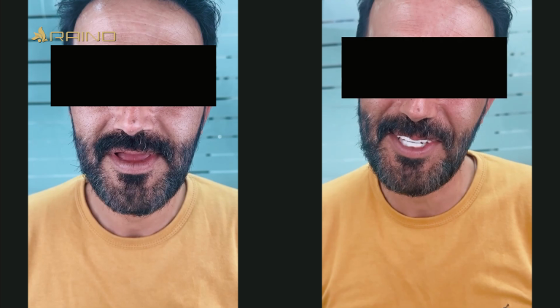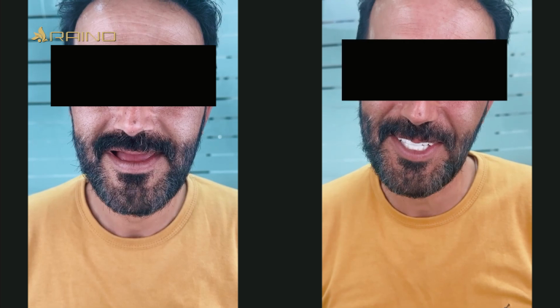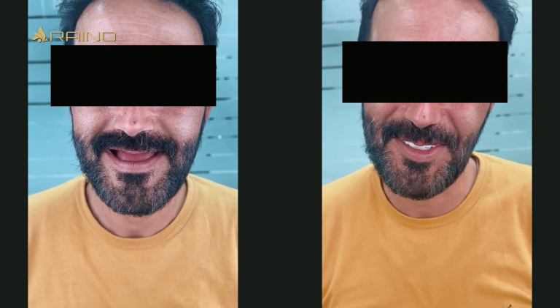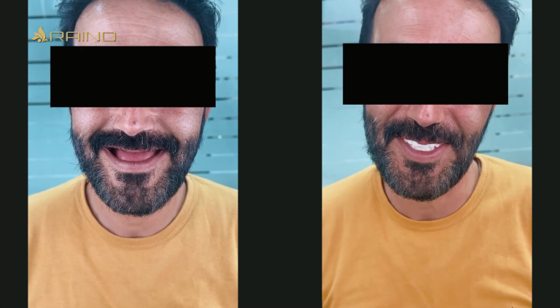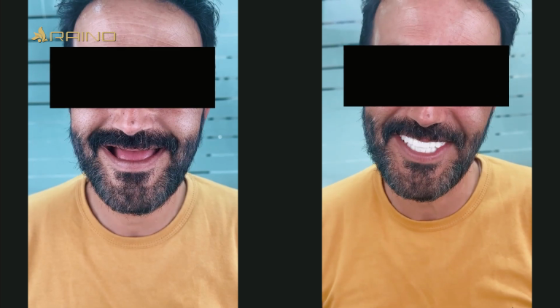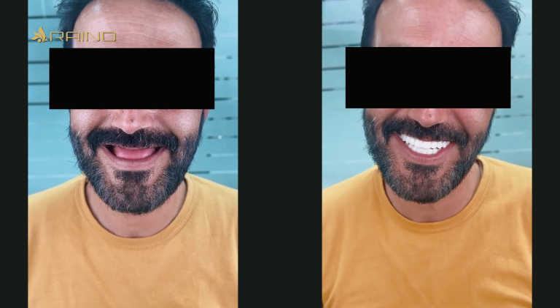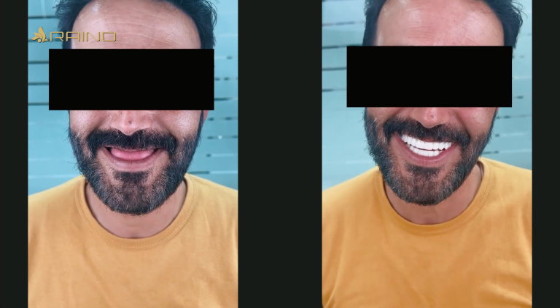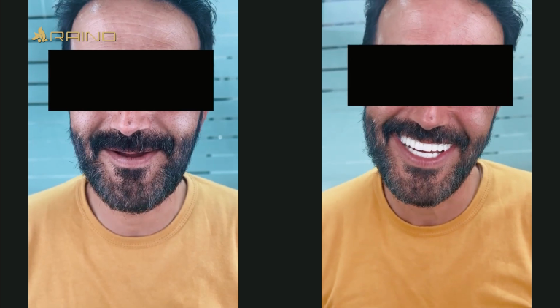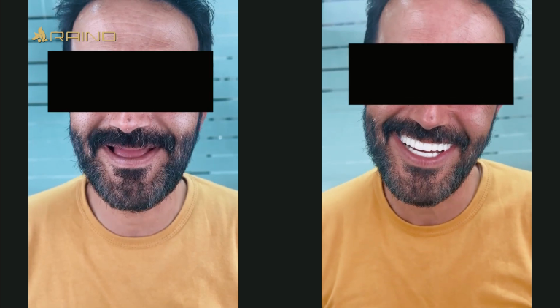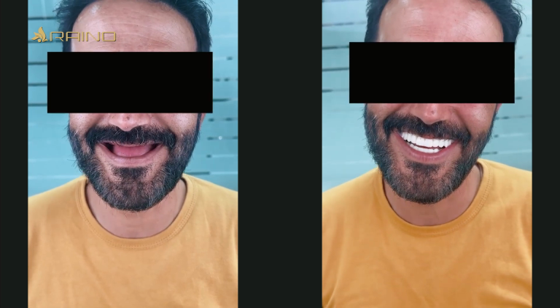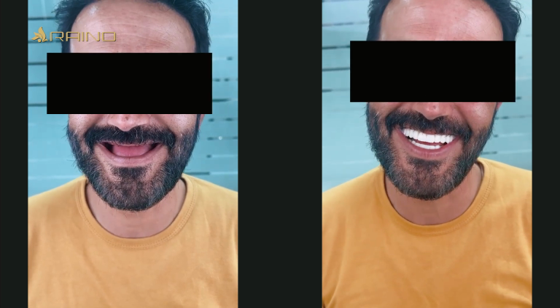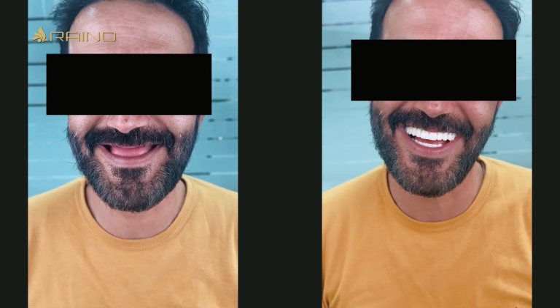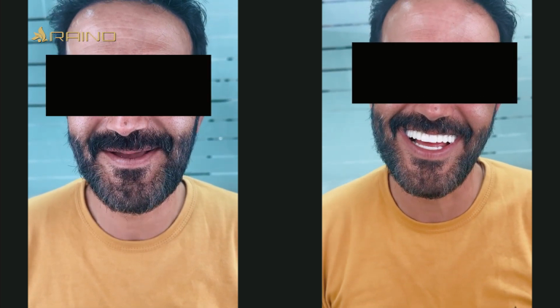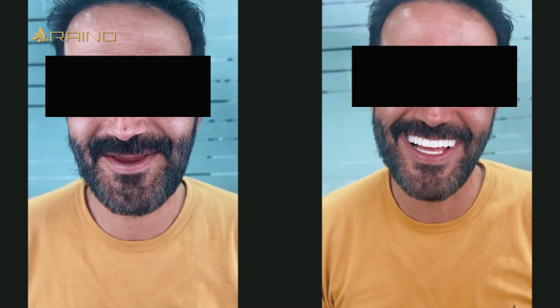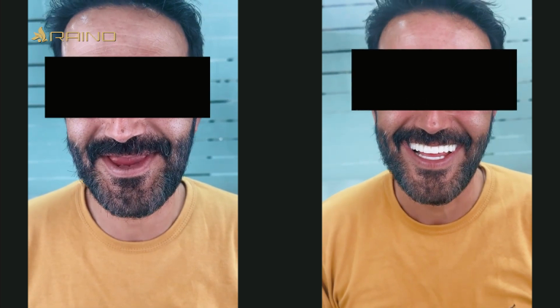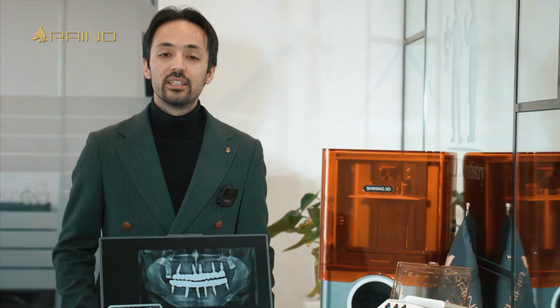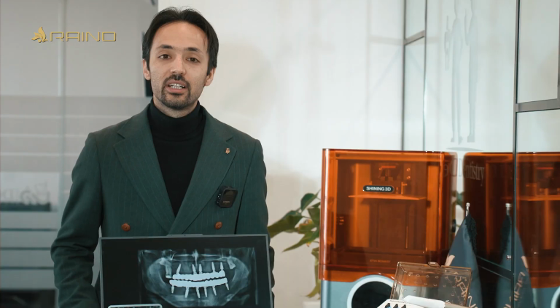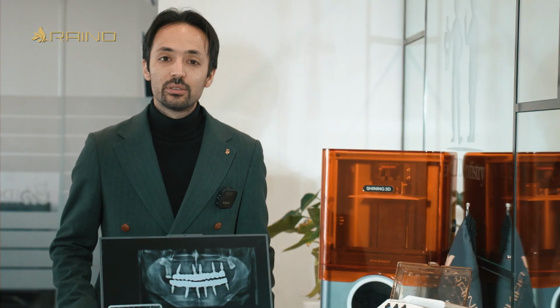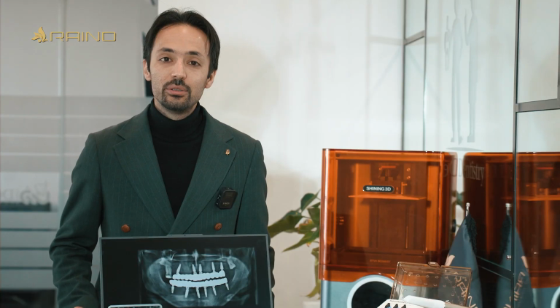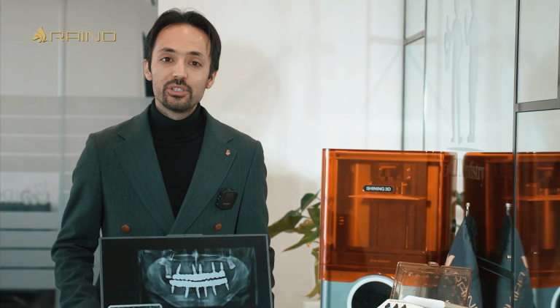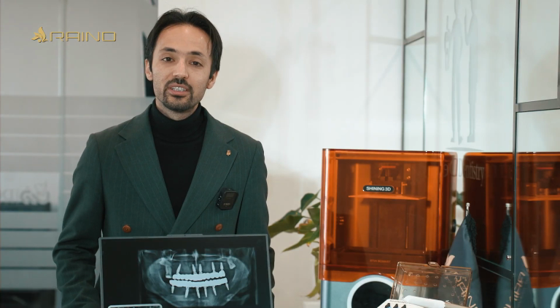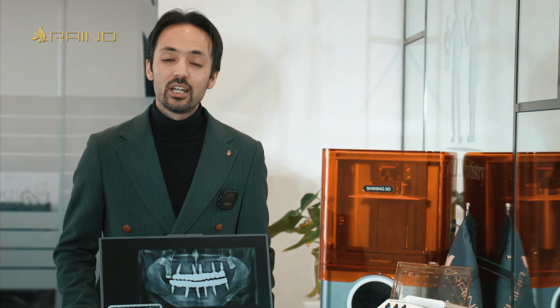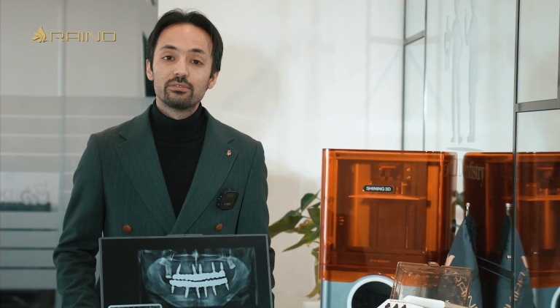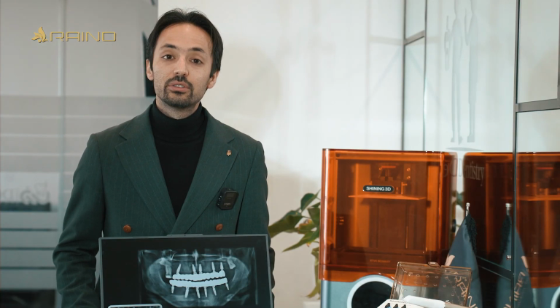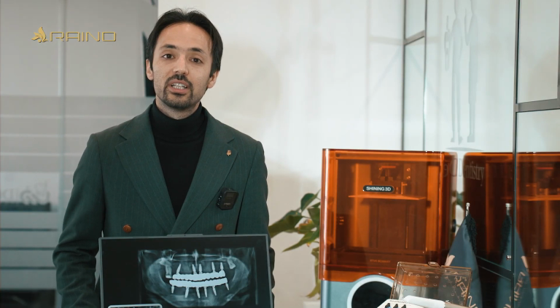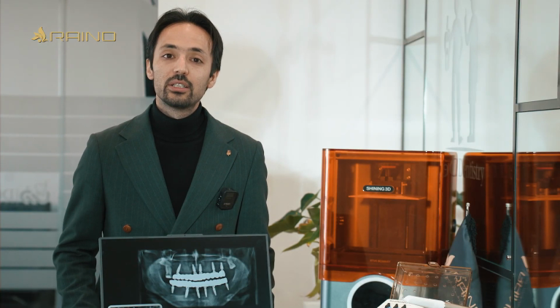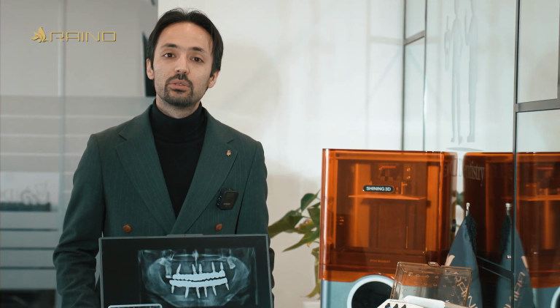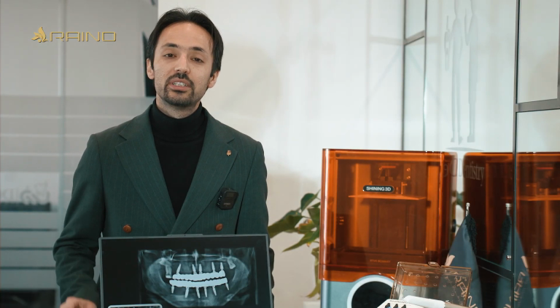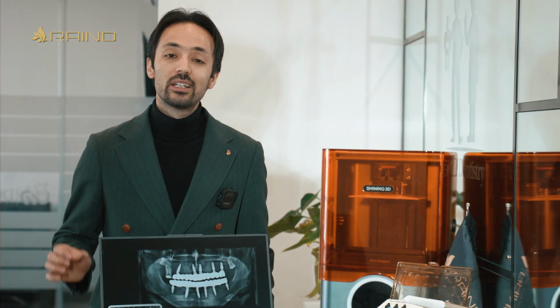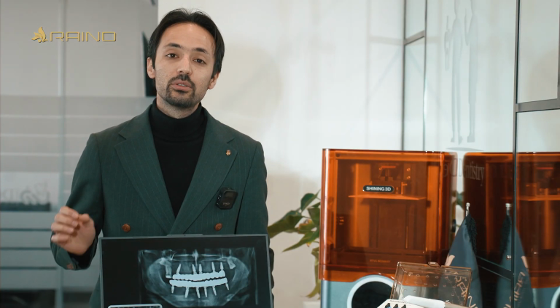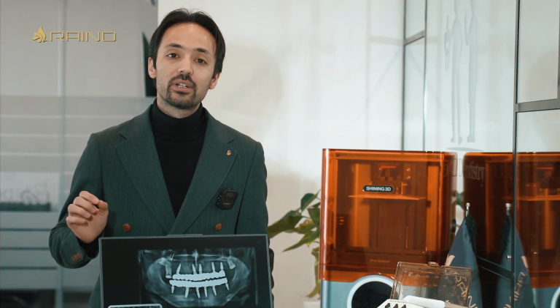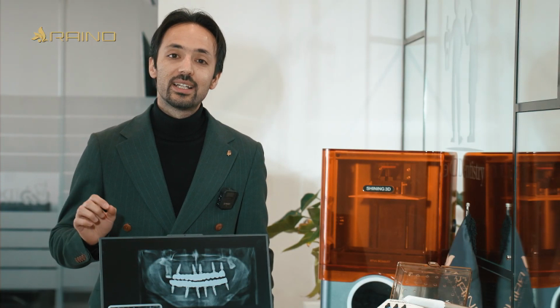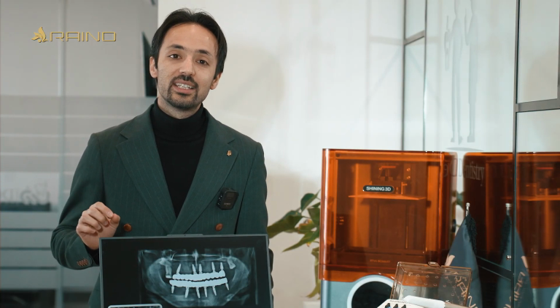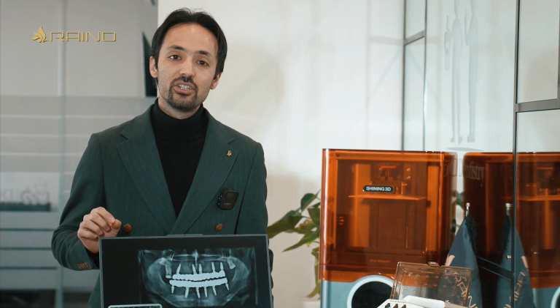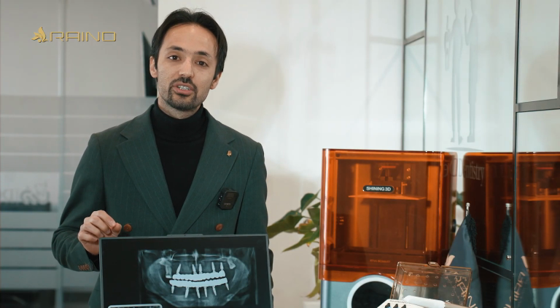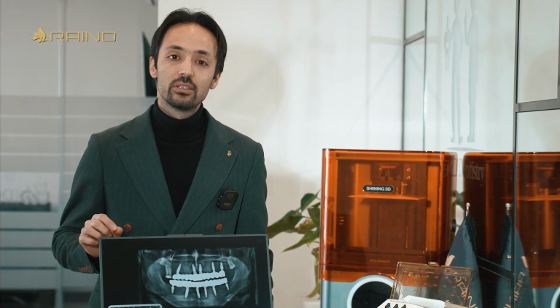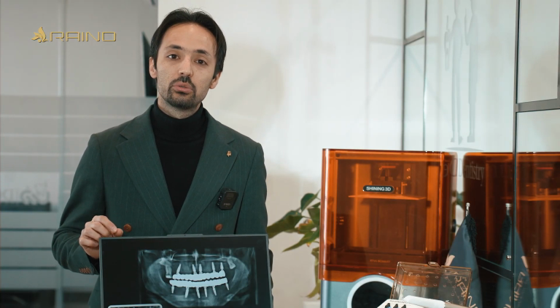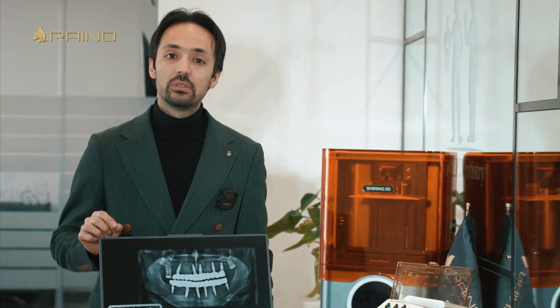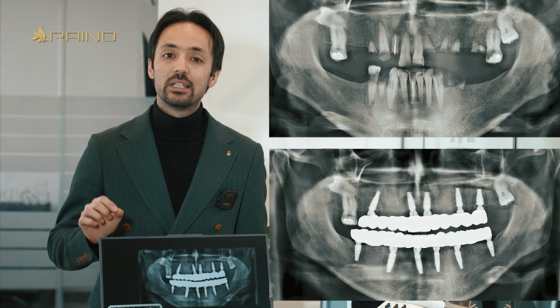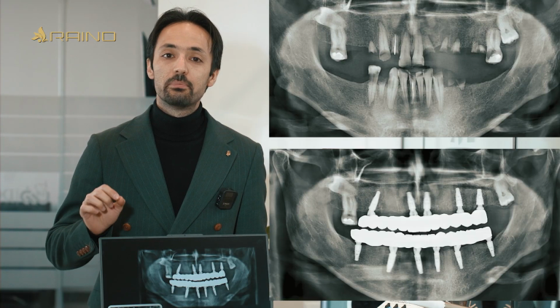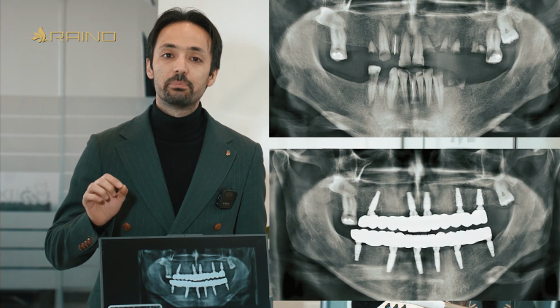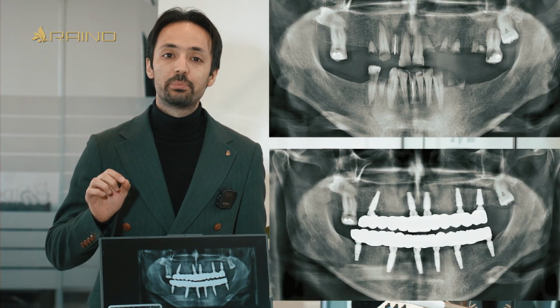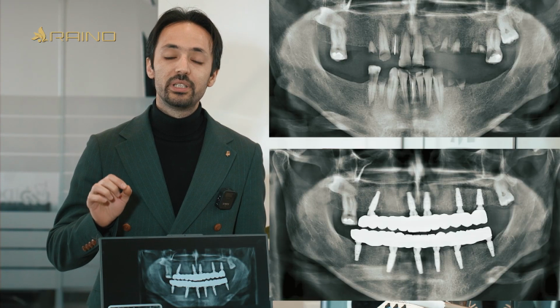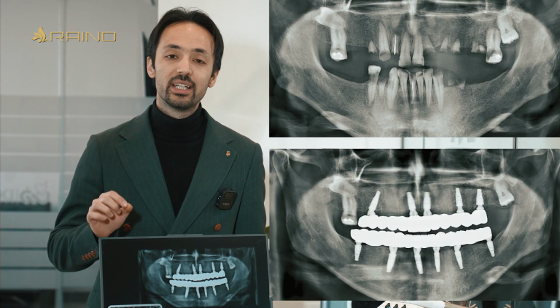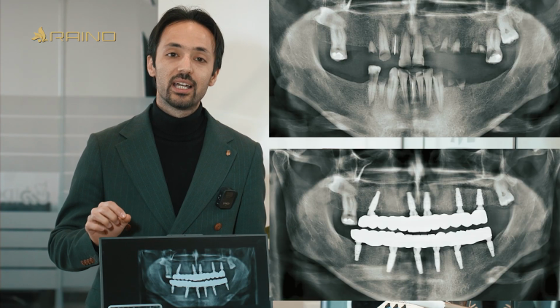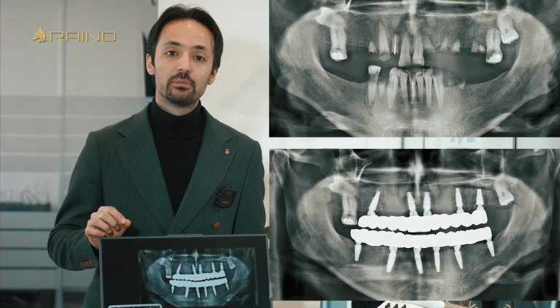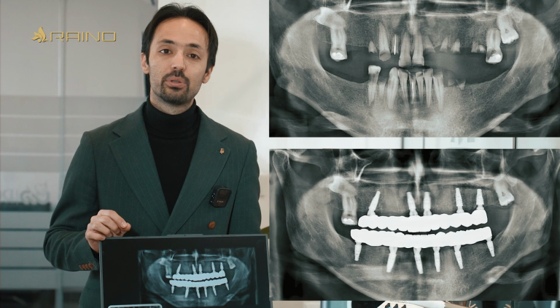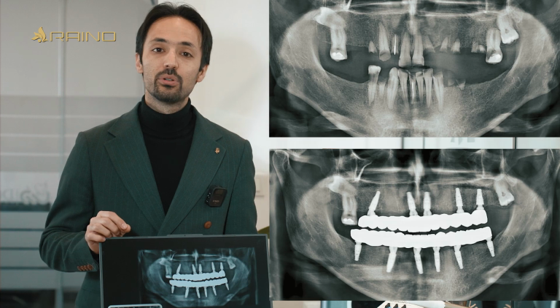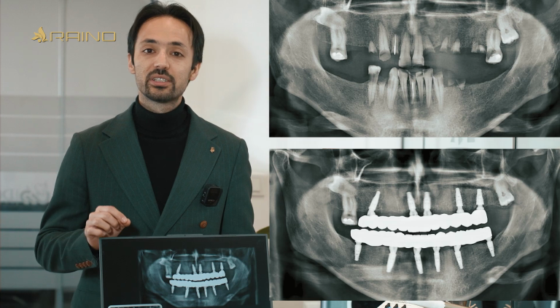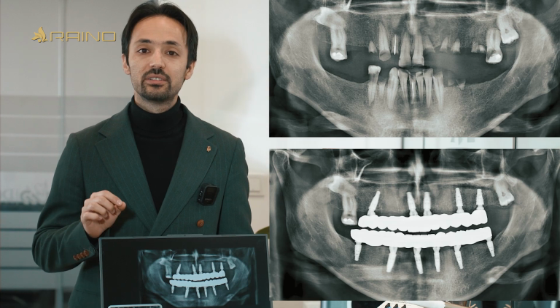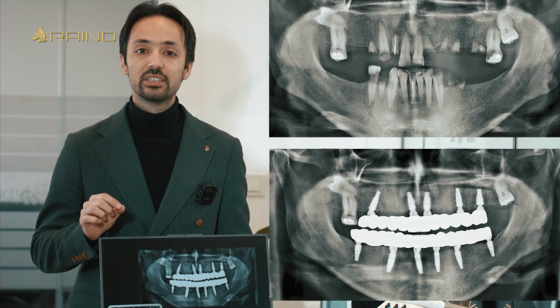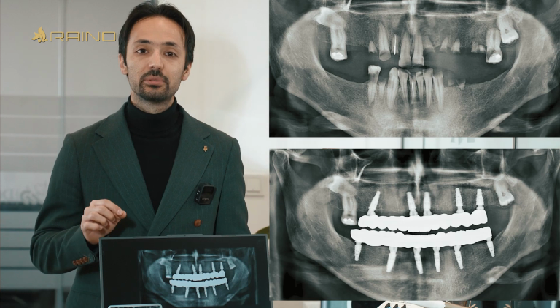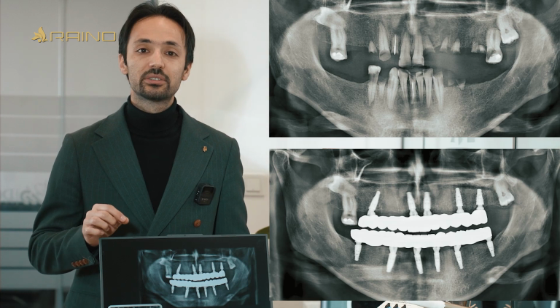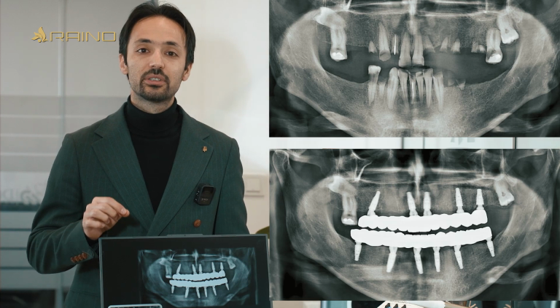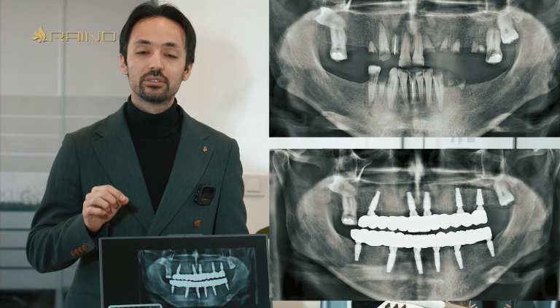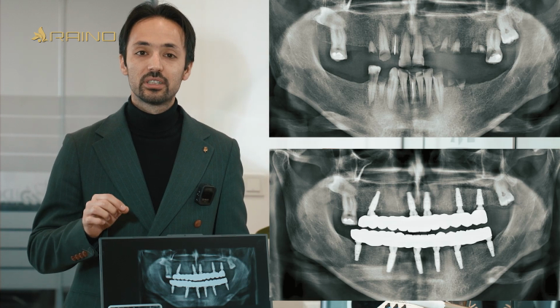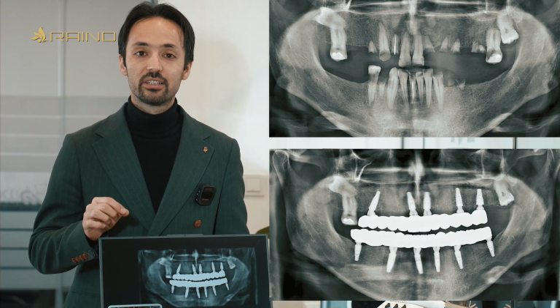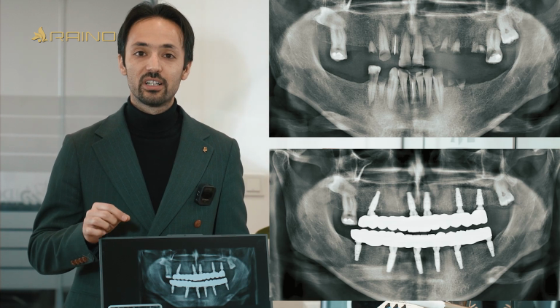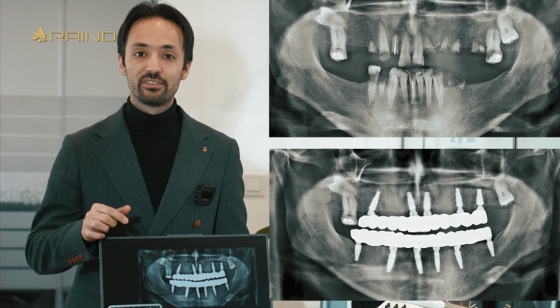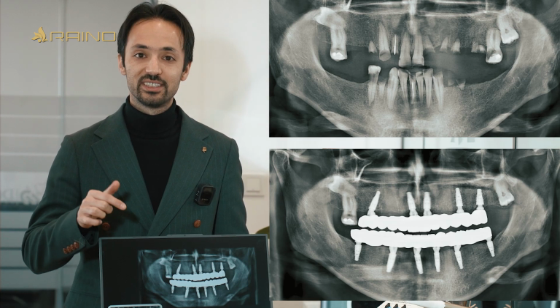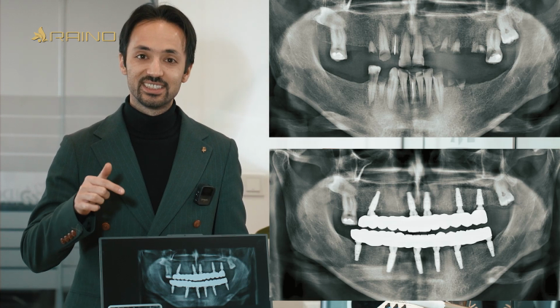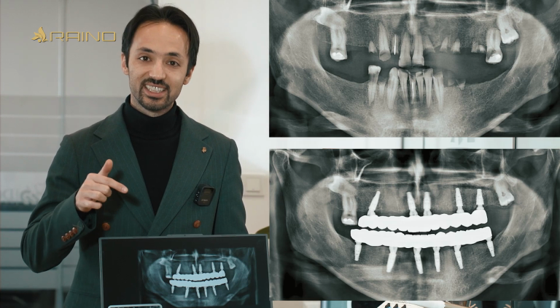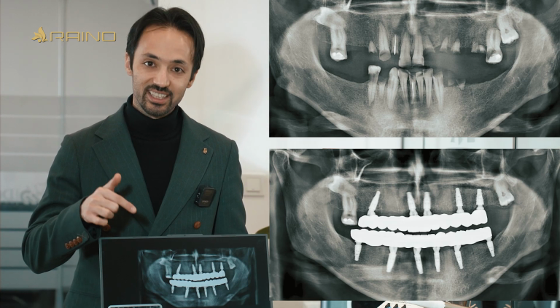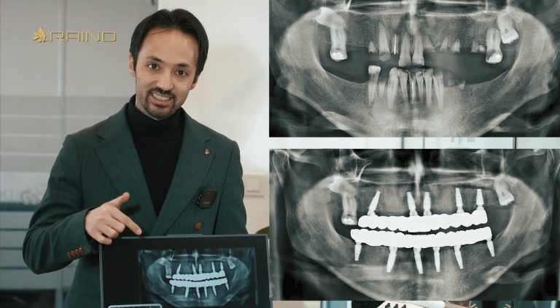In conclusion, I would like to draw your attention to the pre and post-treatment radiographs of this case.